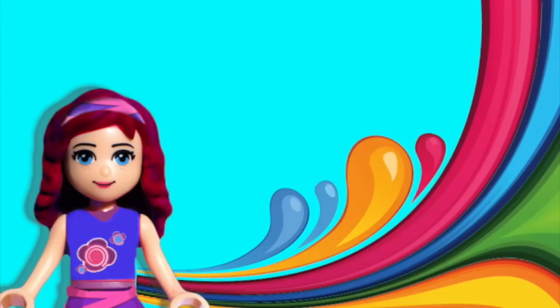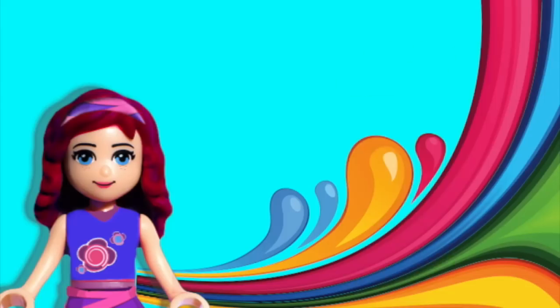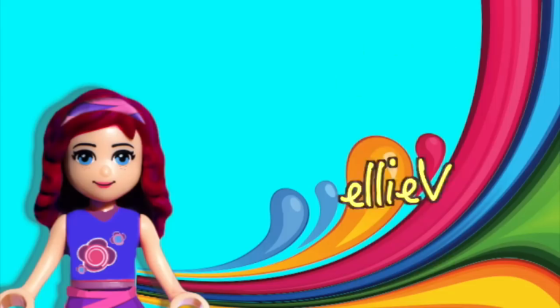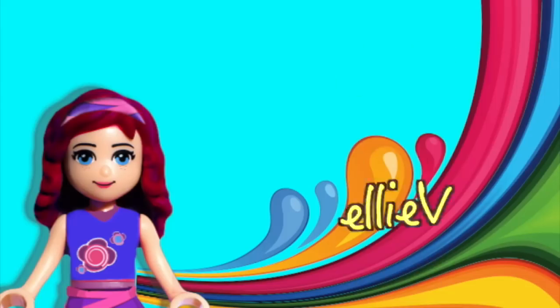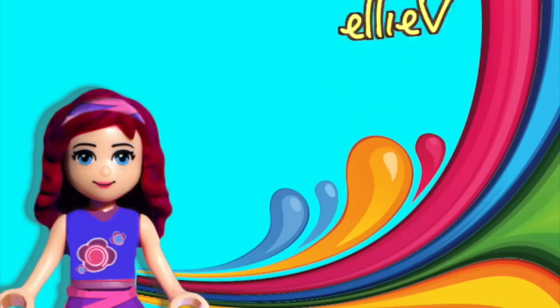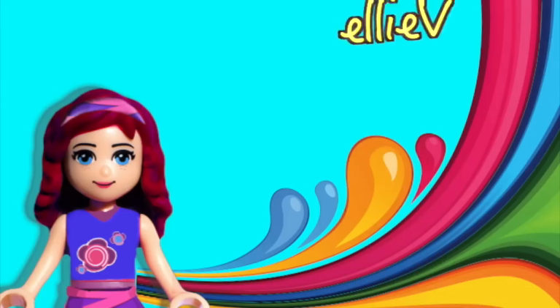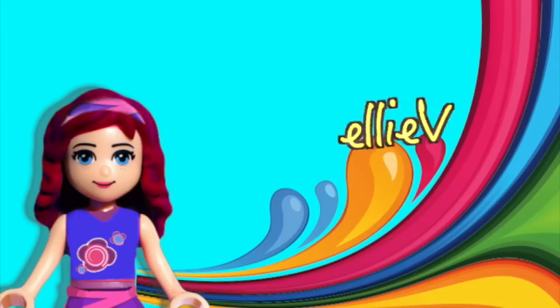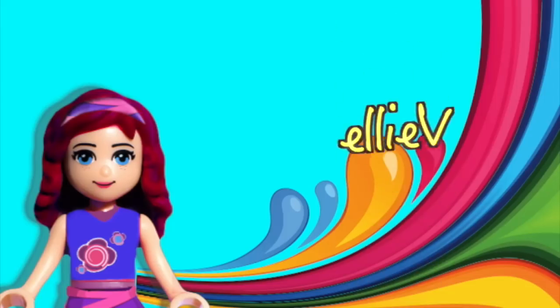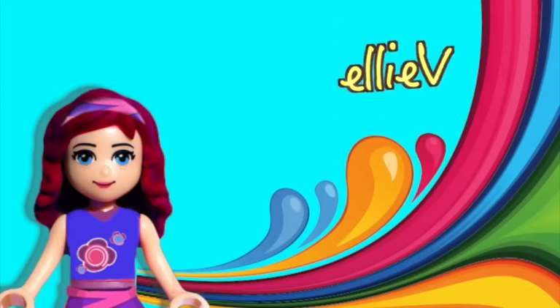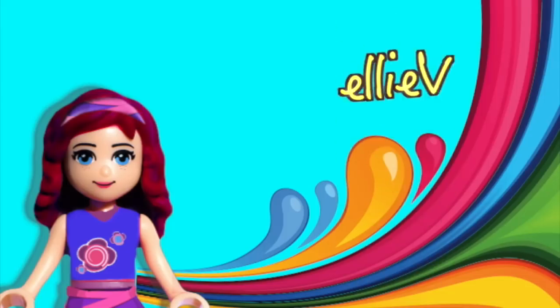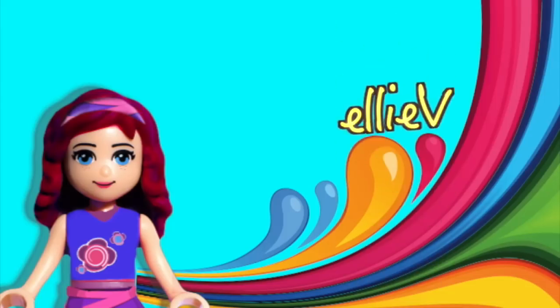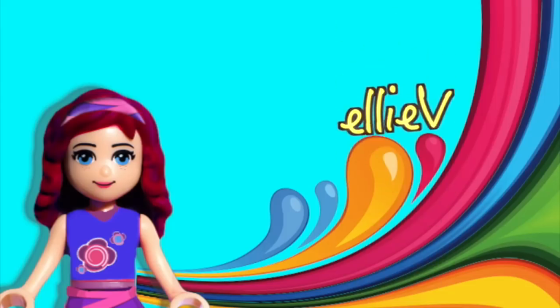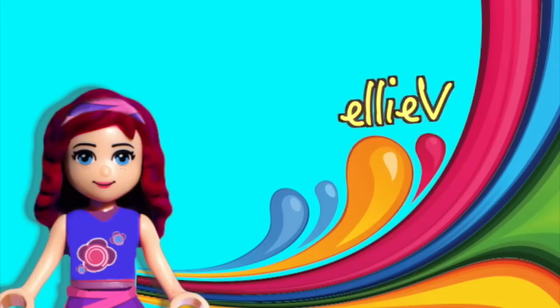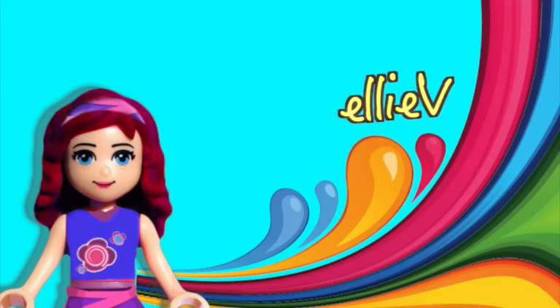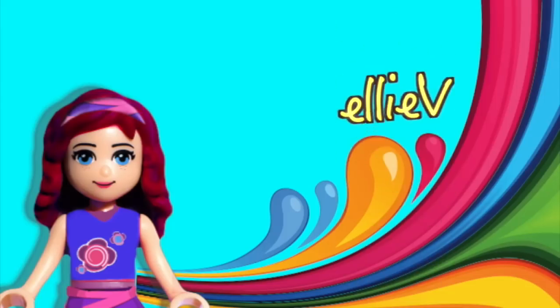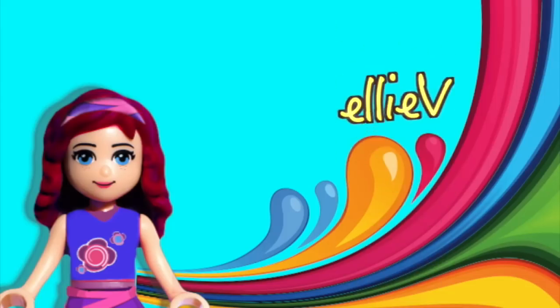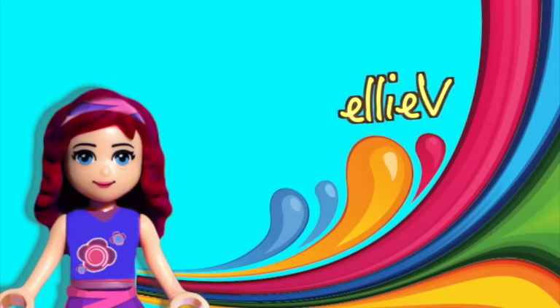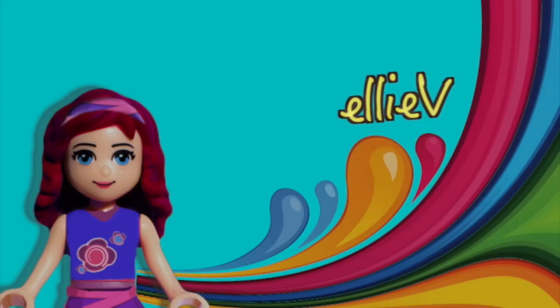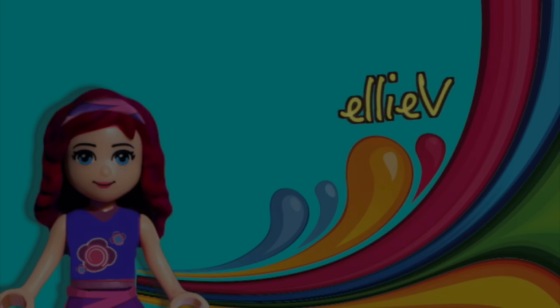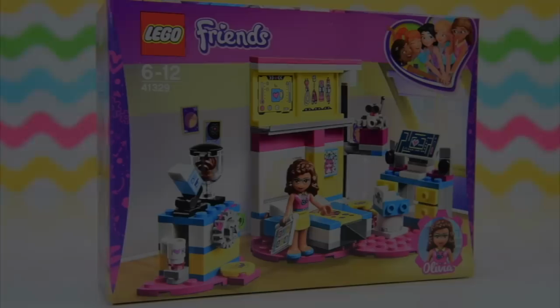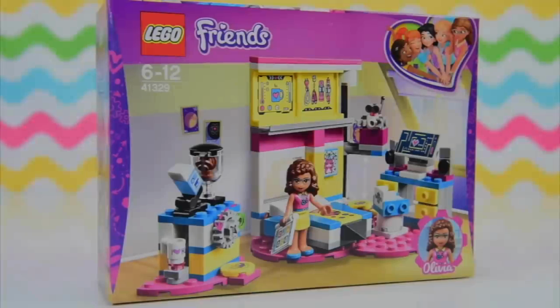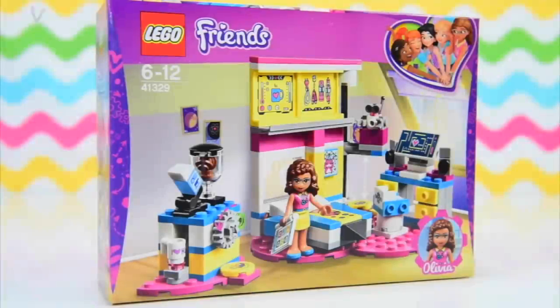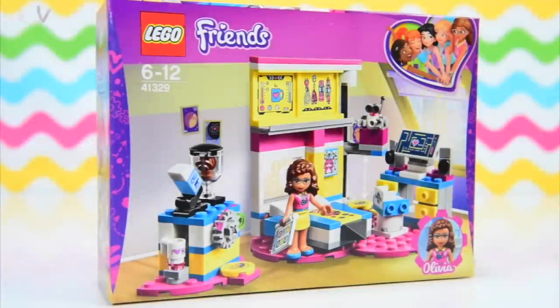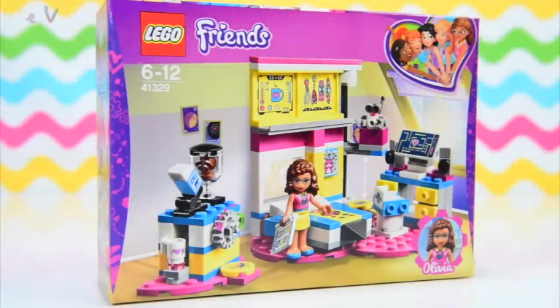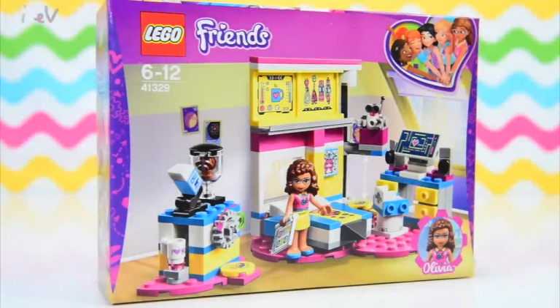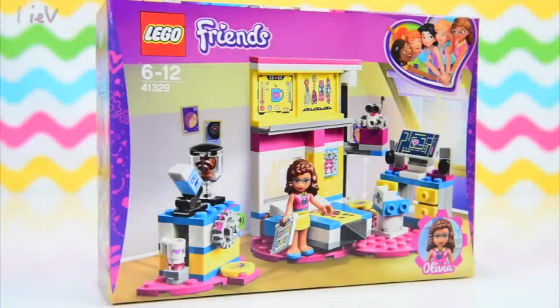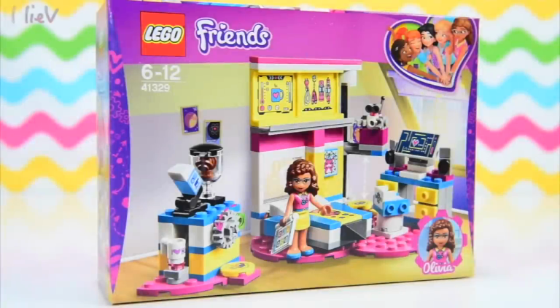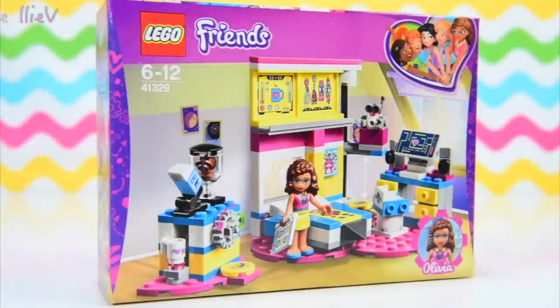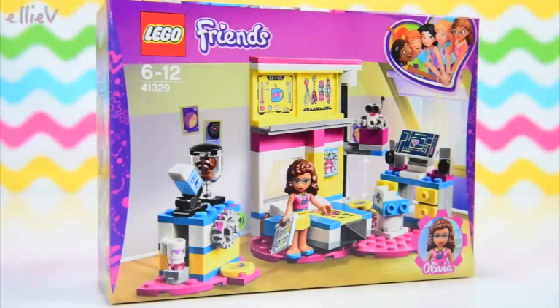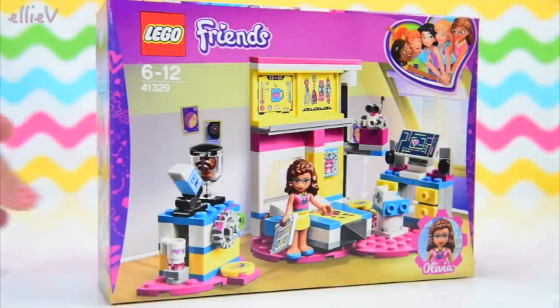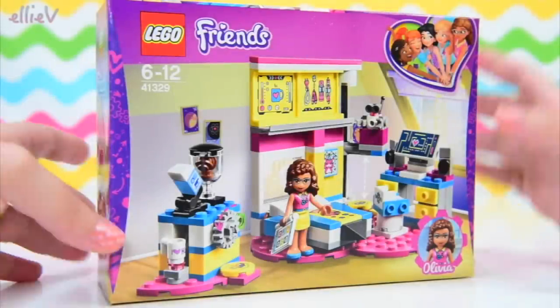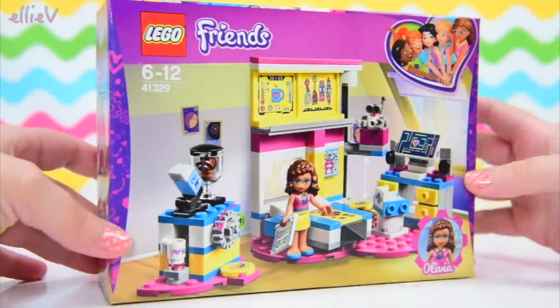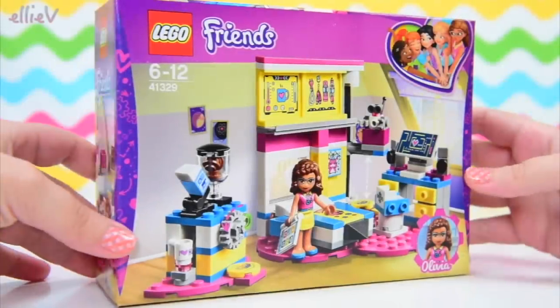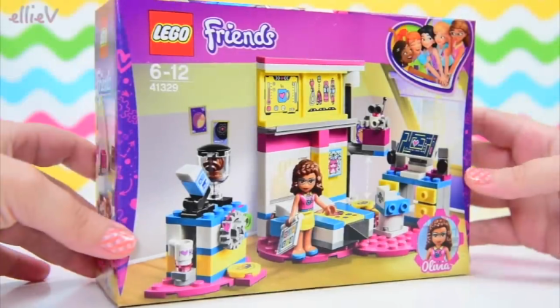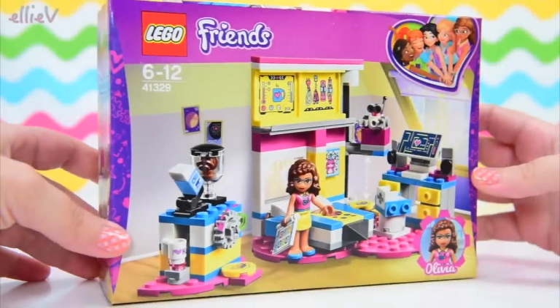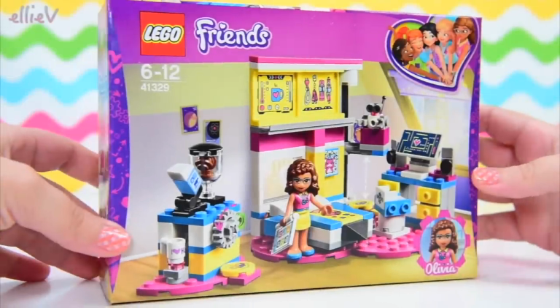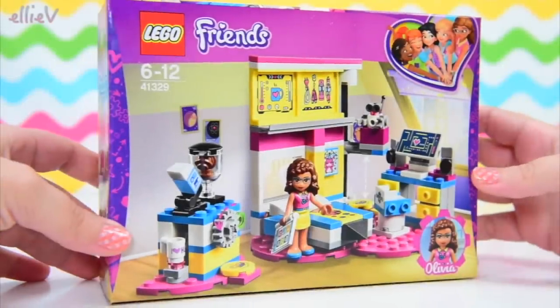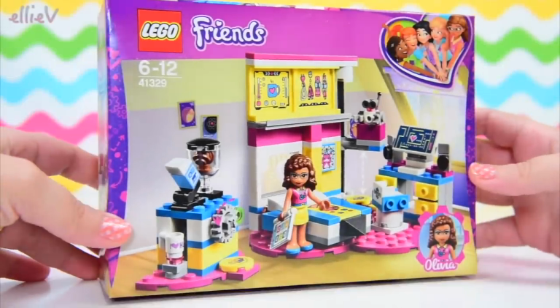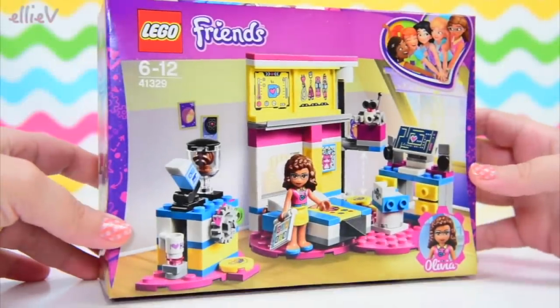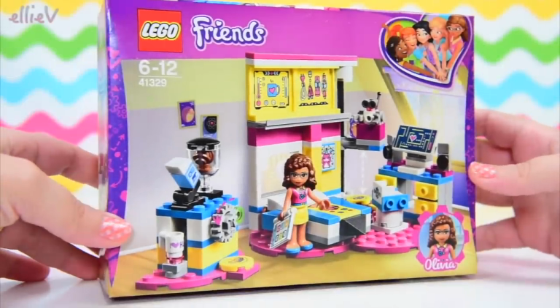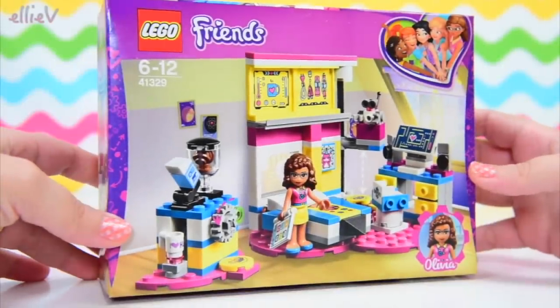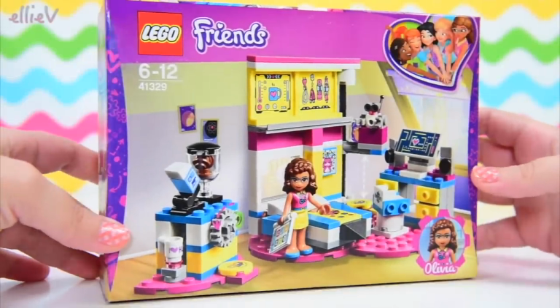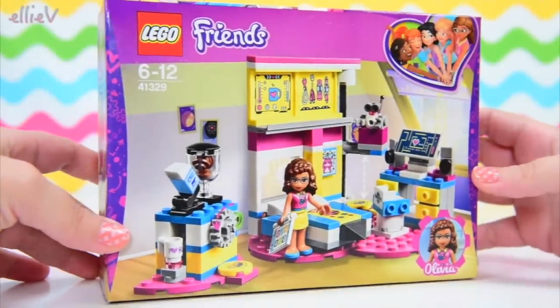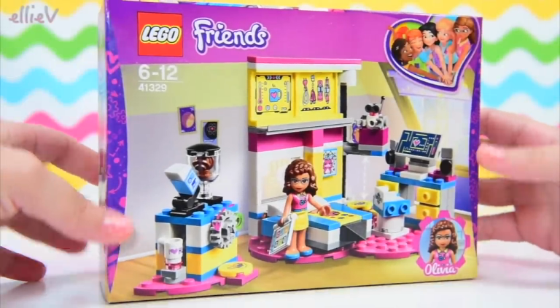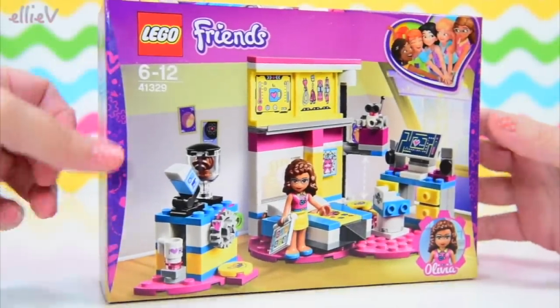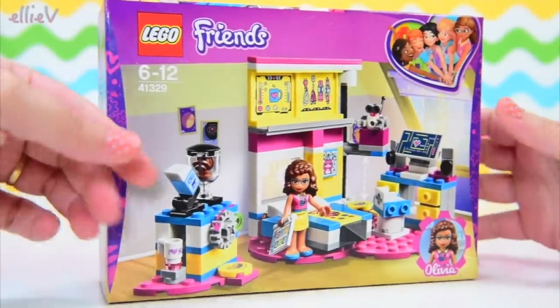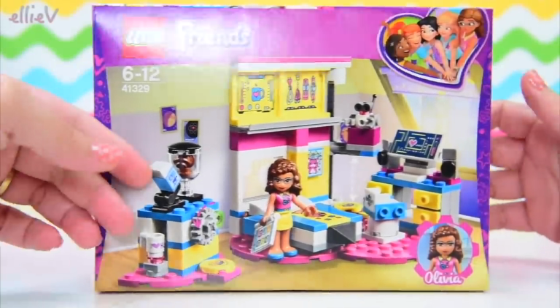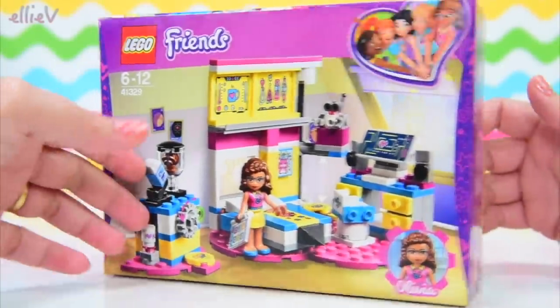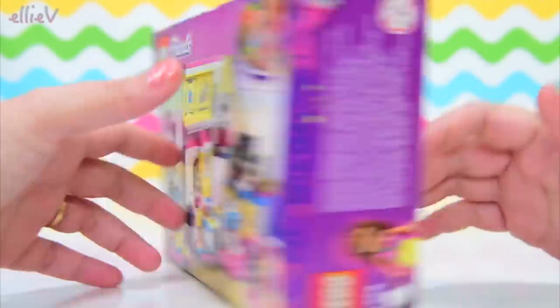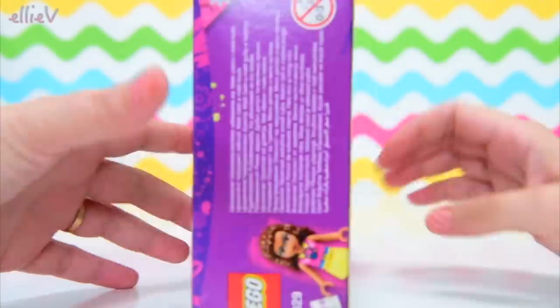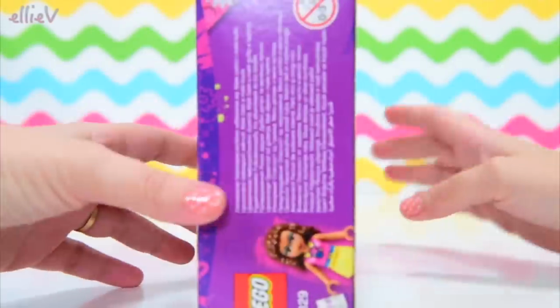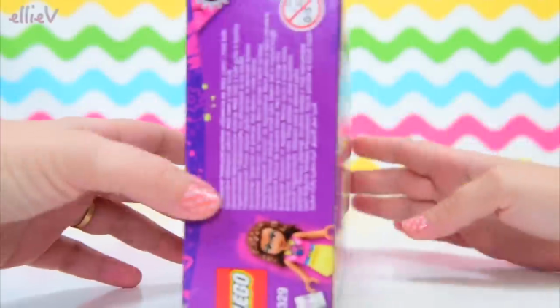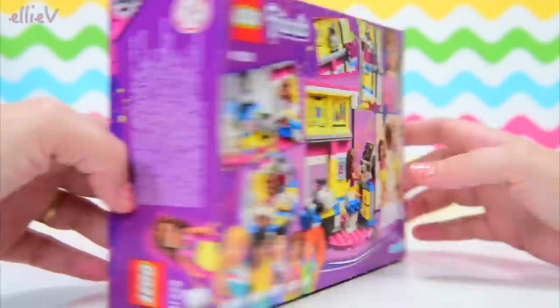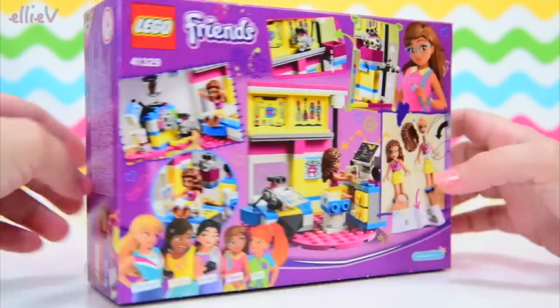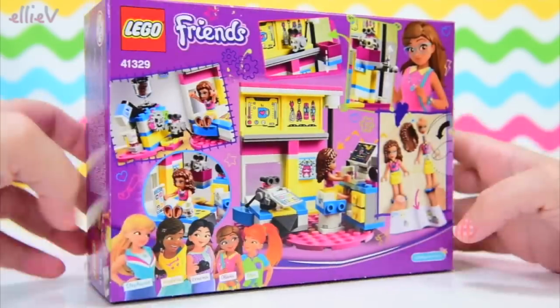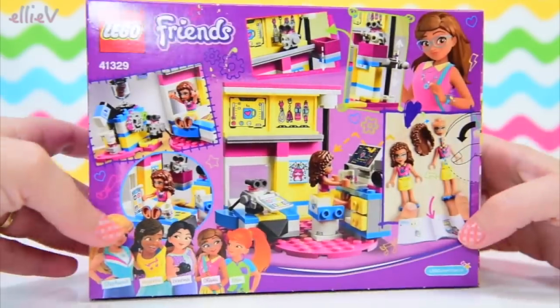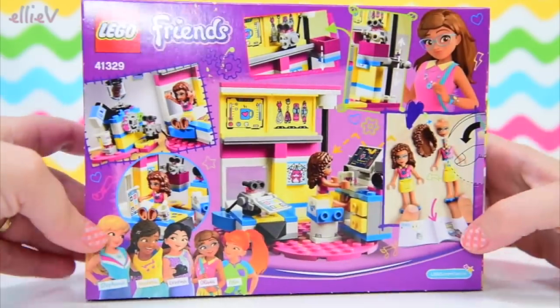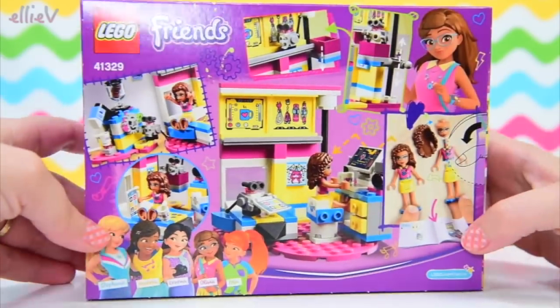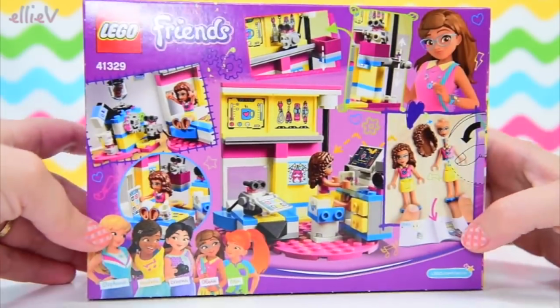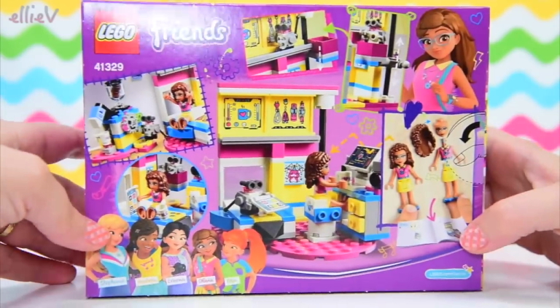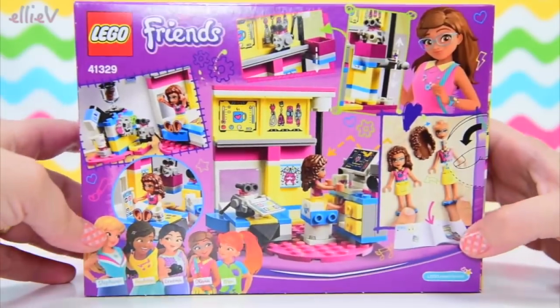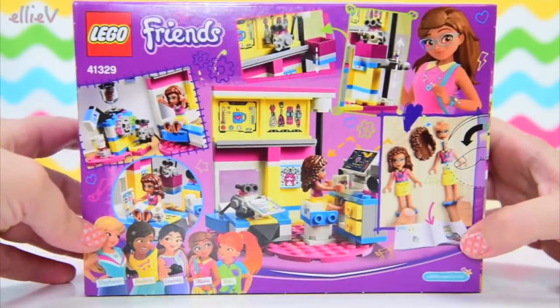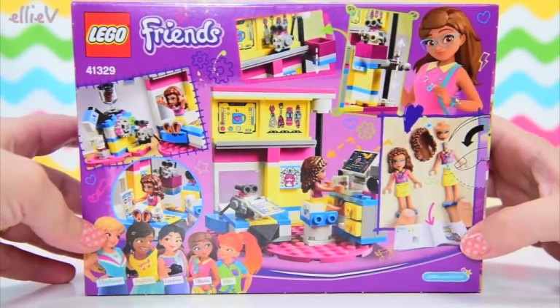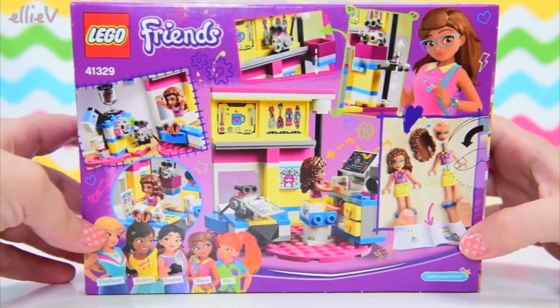Hello, welcome to LEV Toys. It is time to see what is inside the Lego Friends Olivia's Deluxe Bedroom.